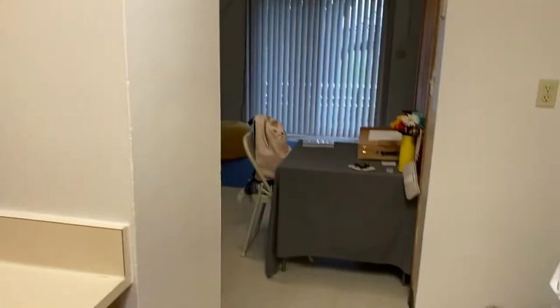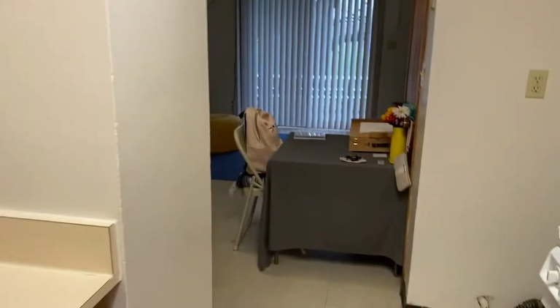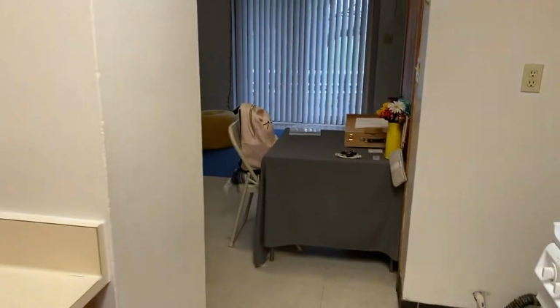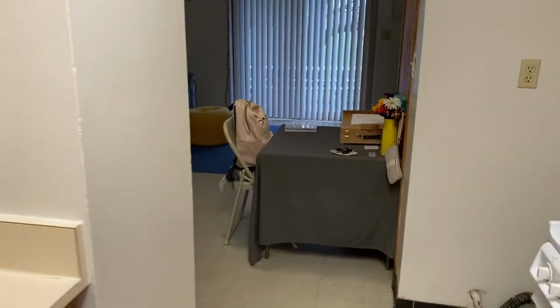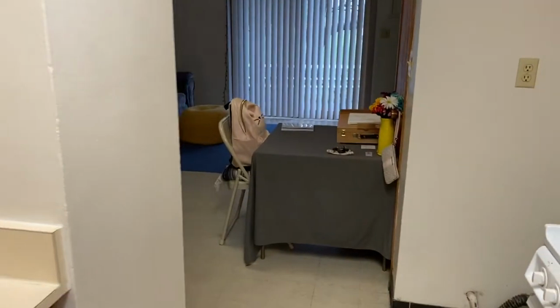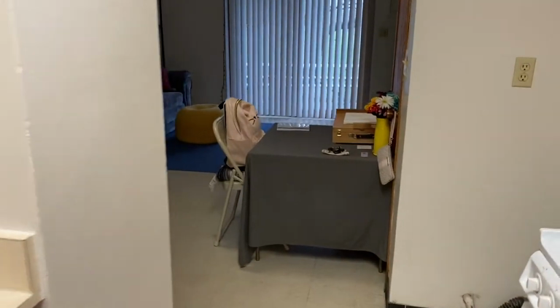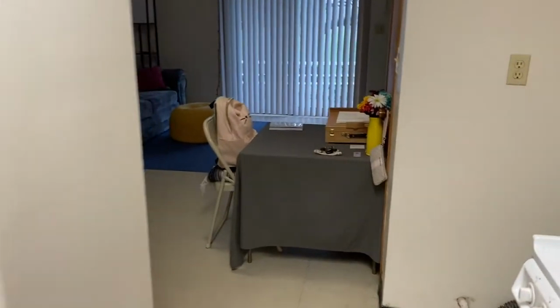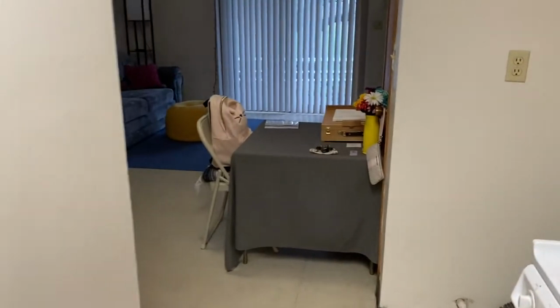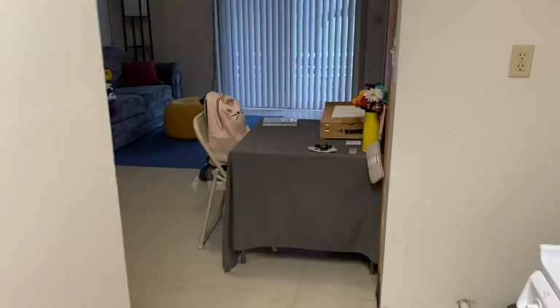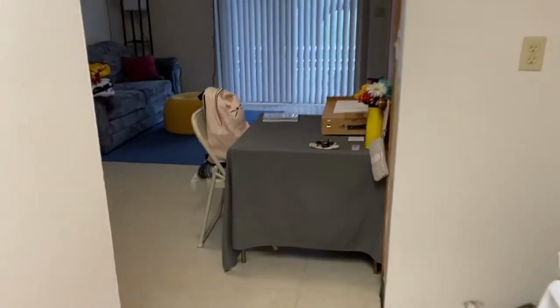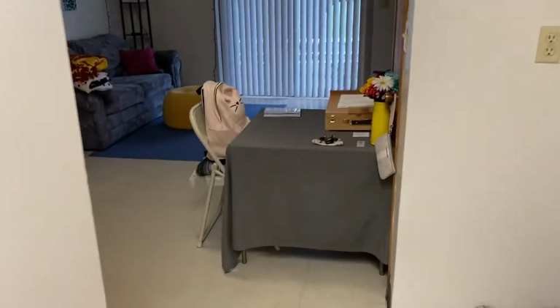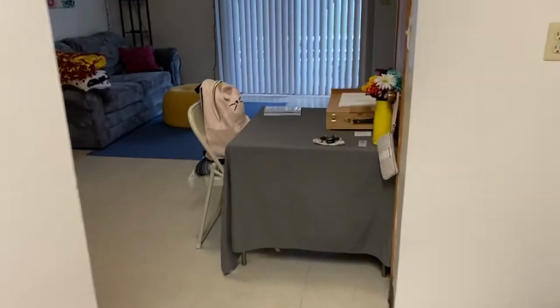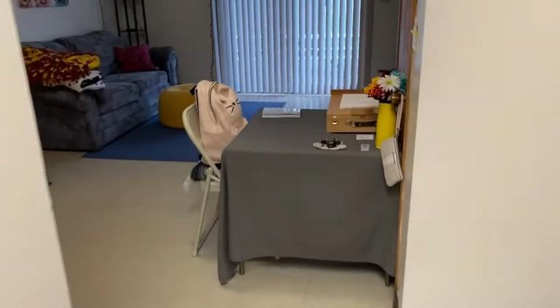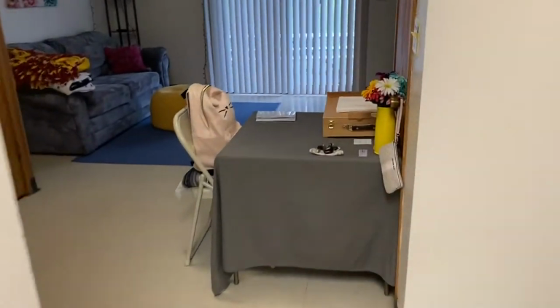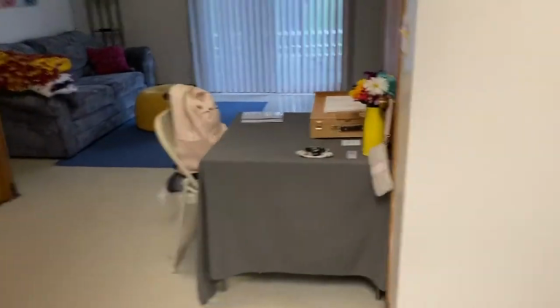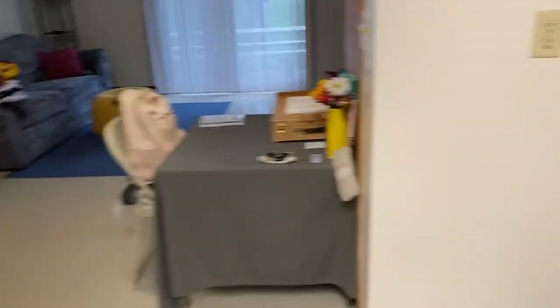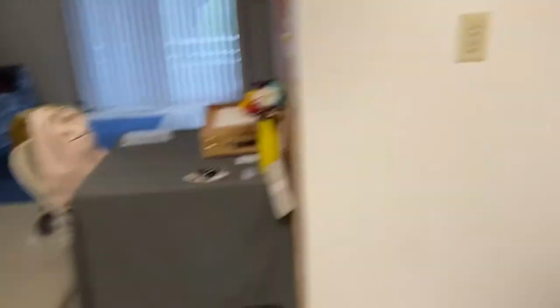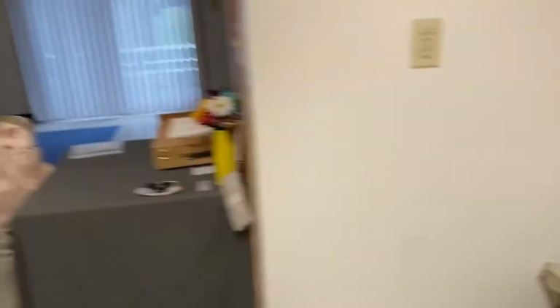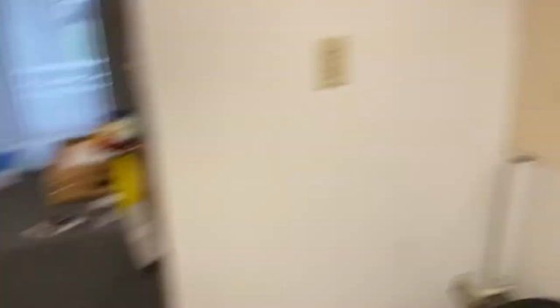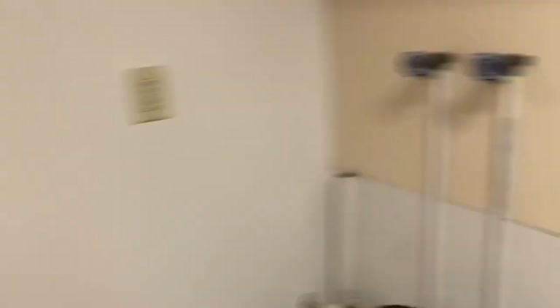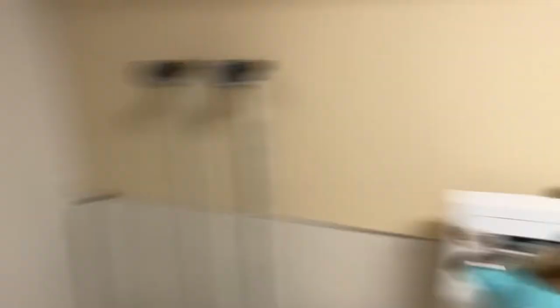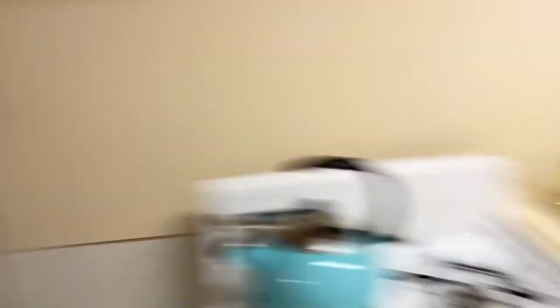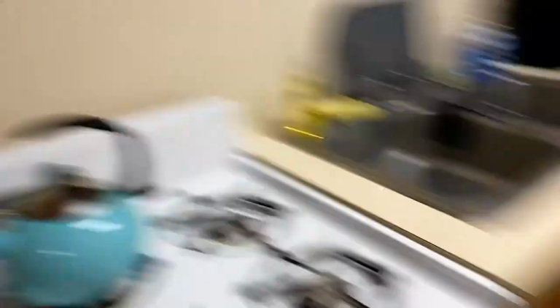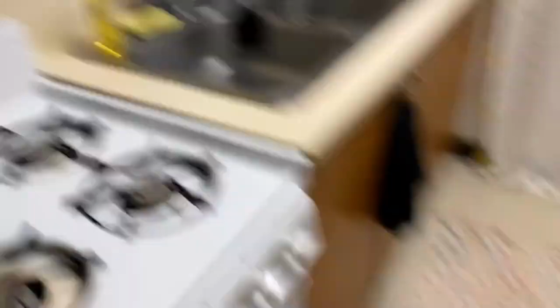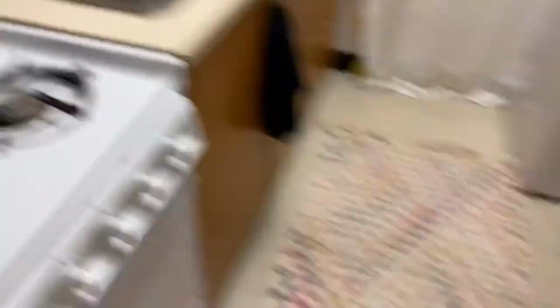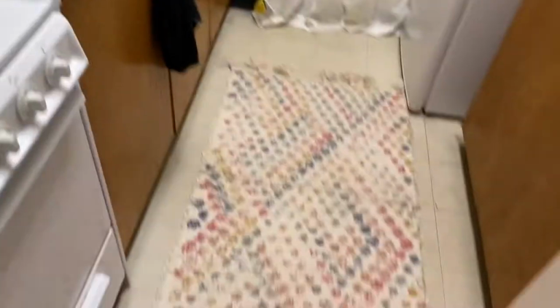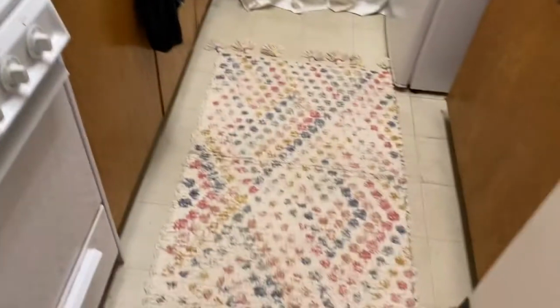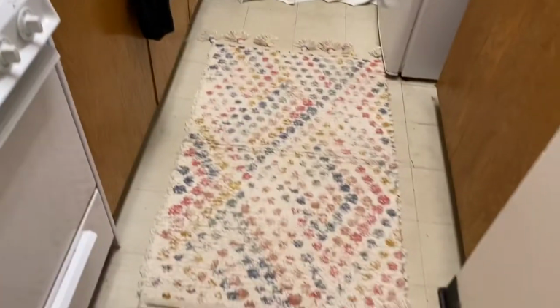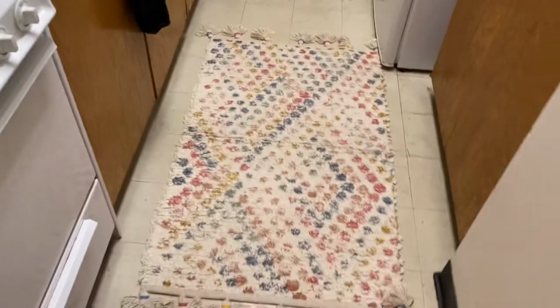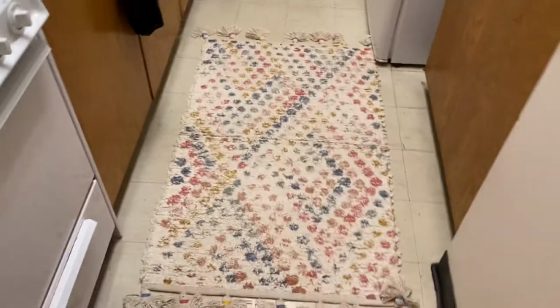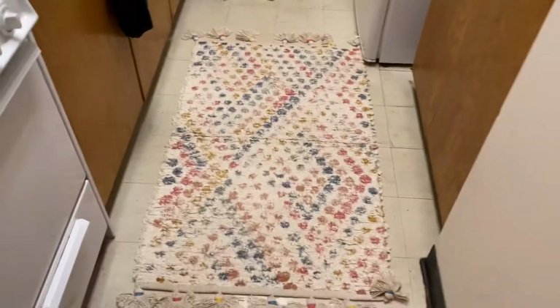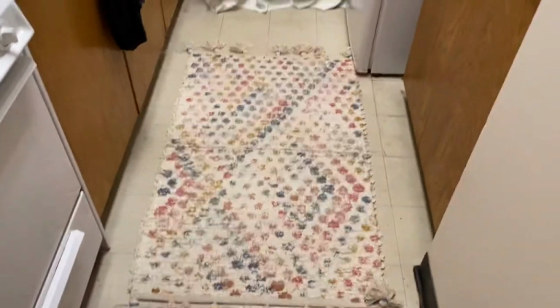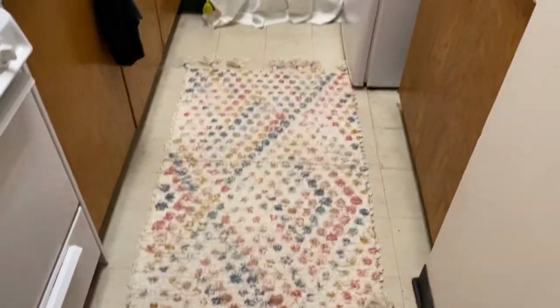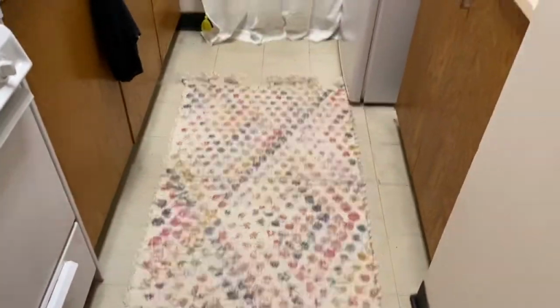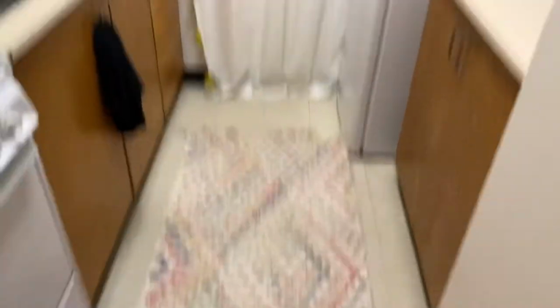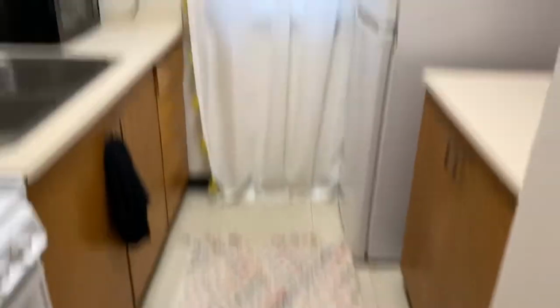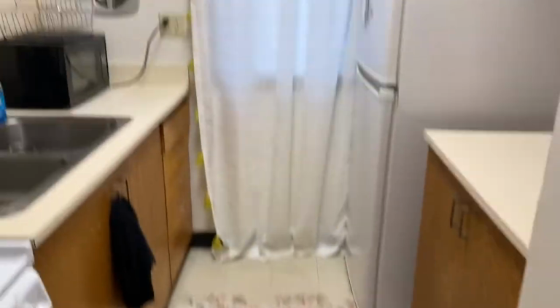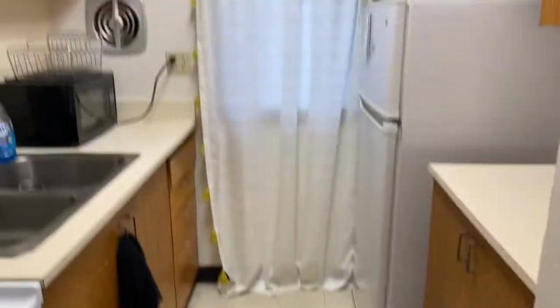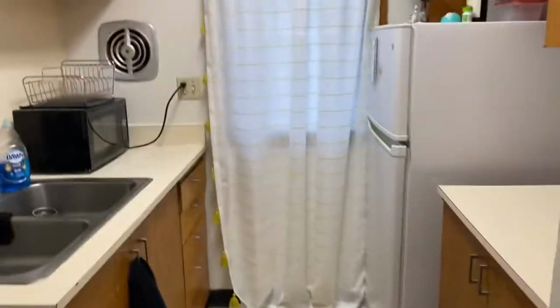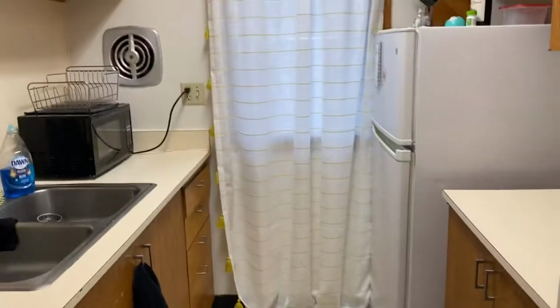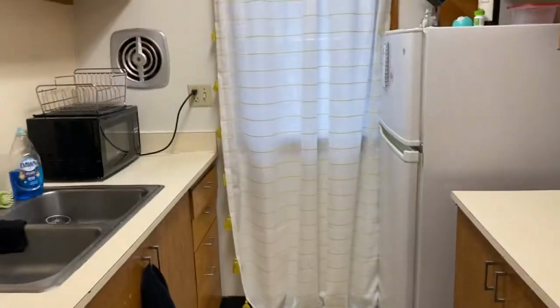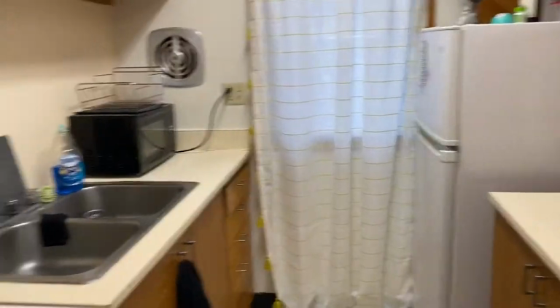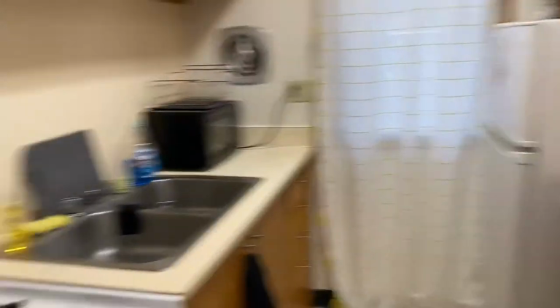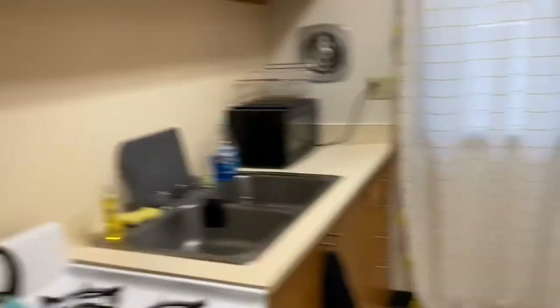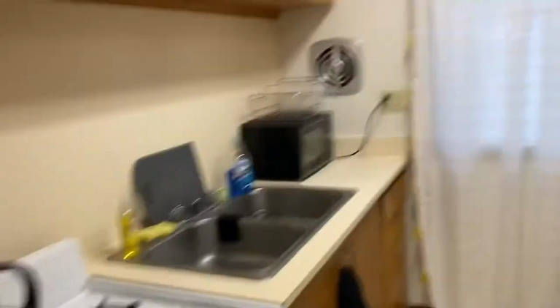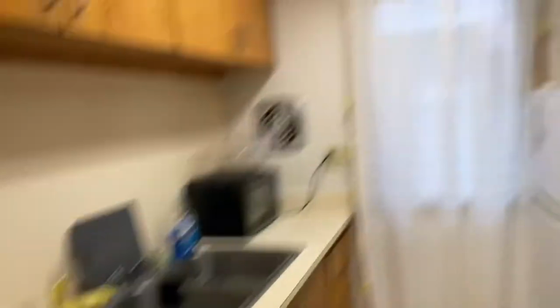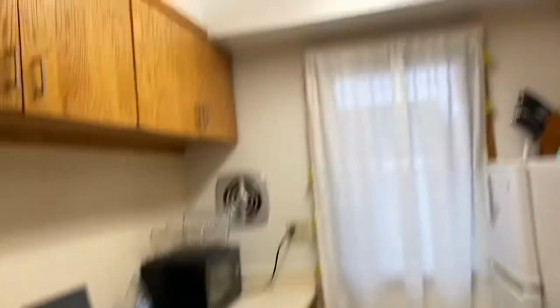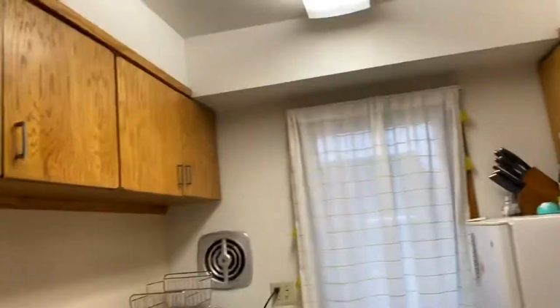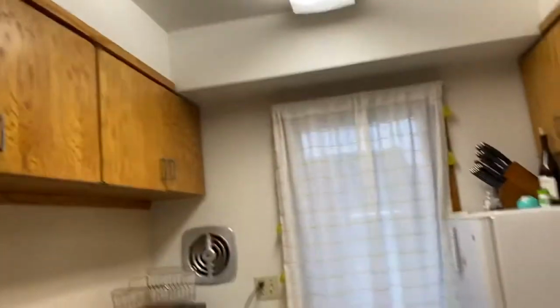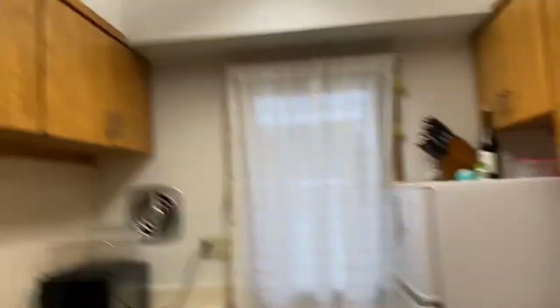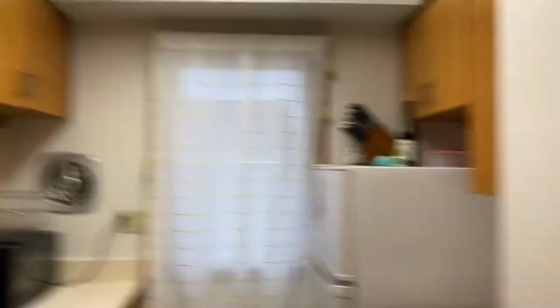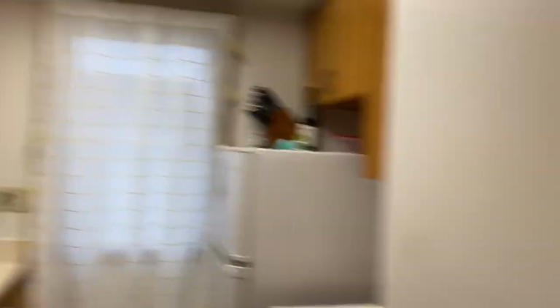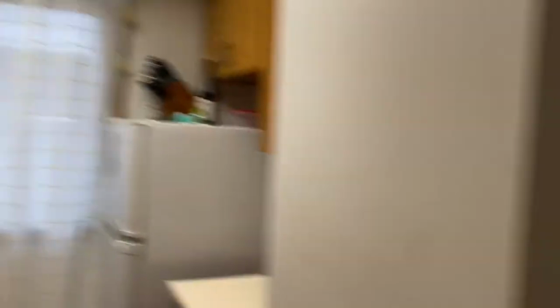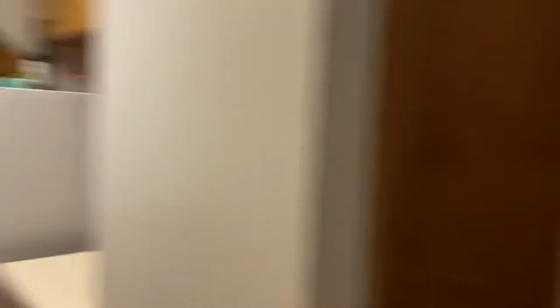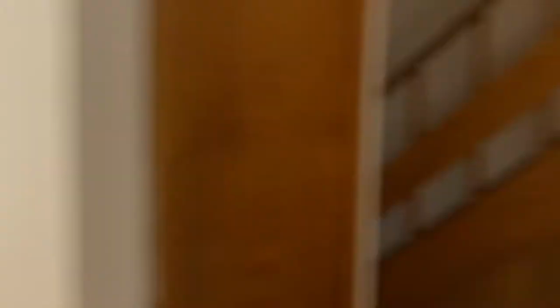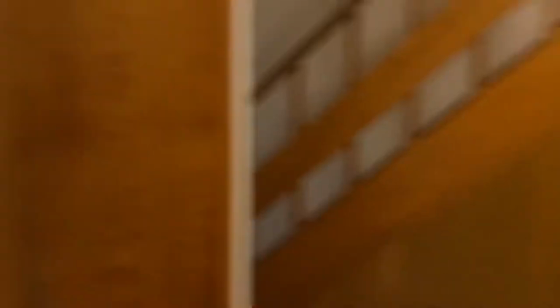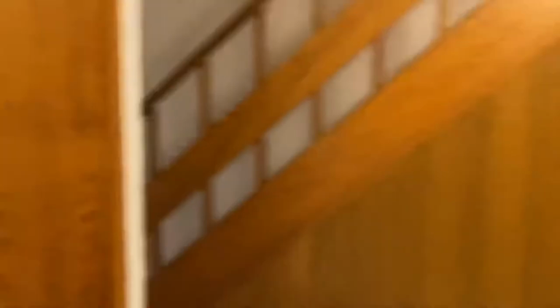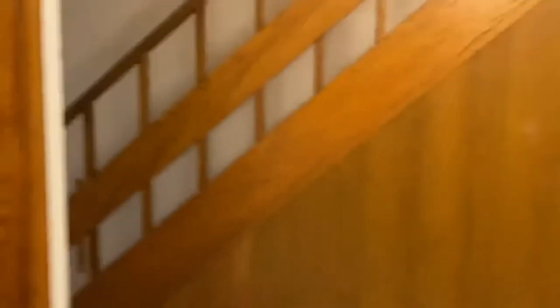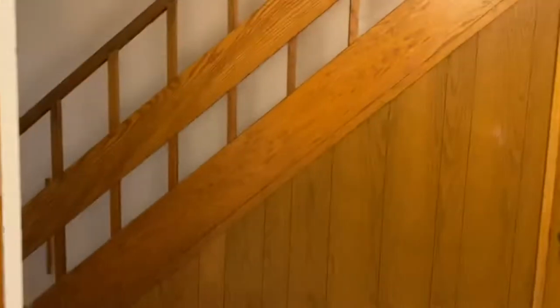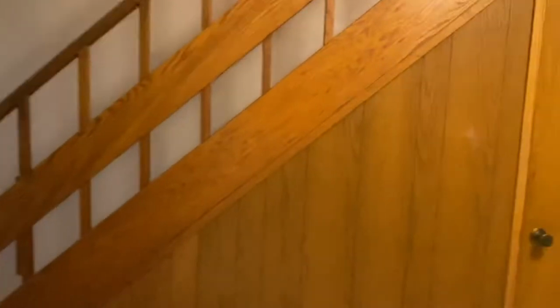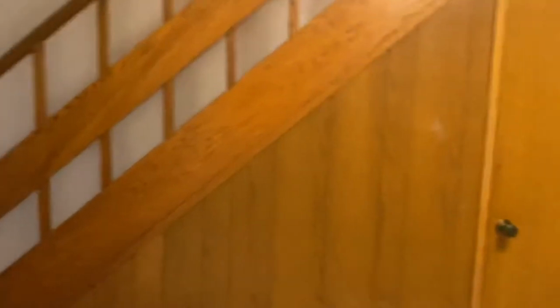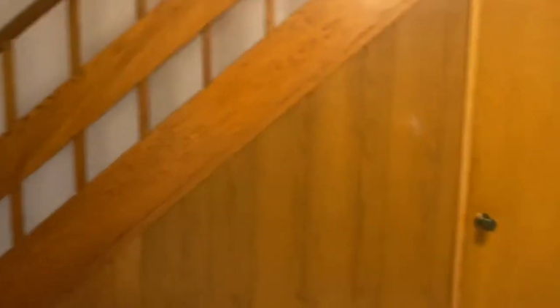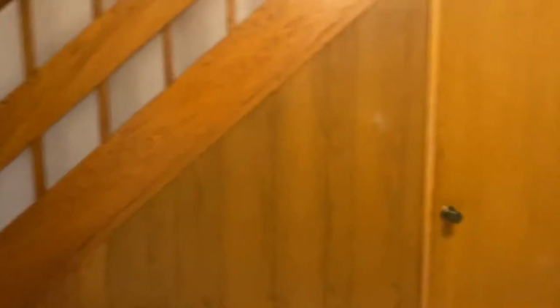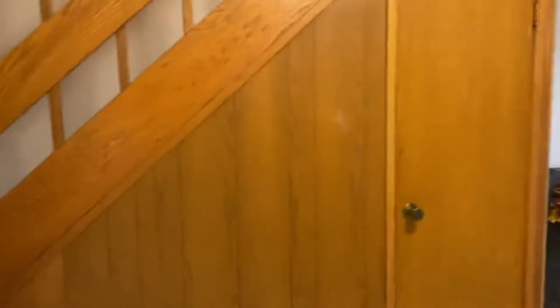That's pretty much it for downstairs. Okay, so now we're going to go upstairs.